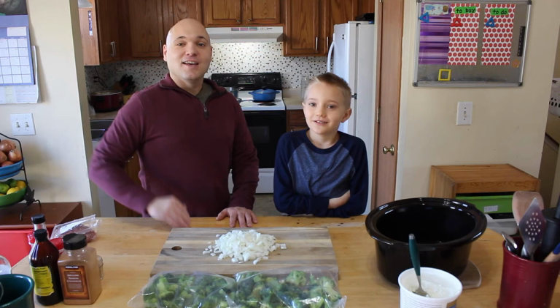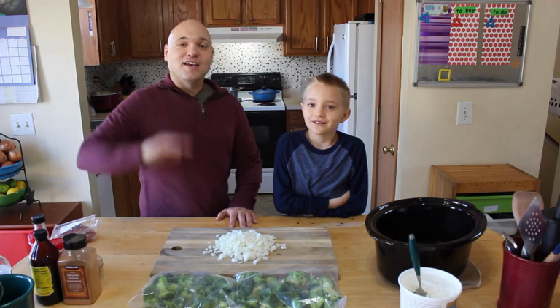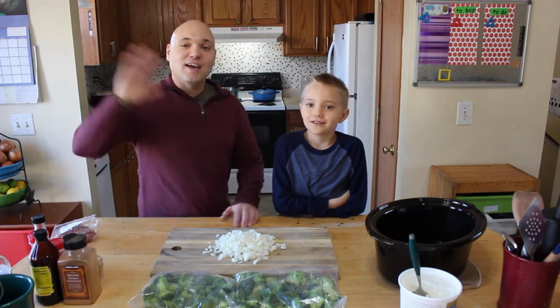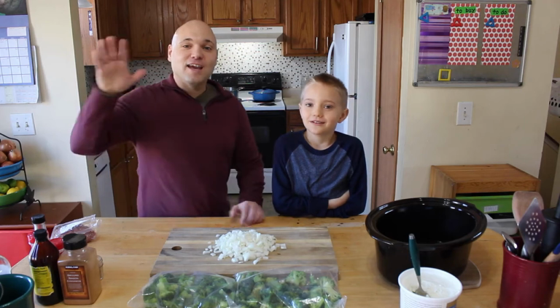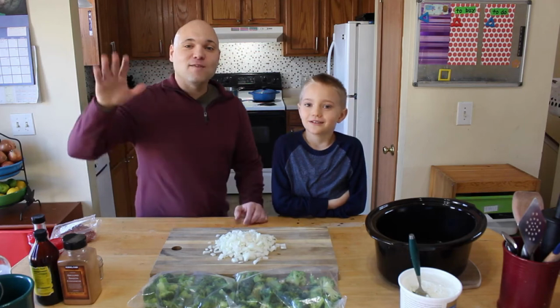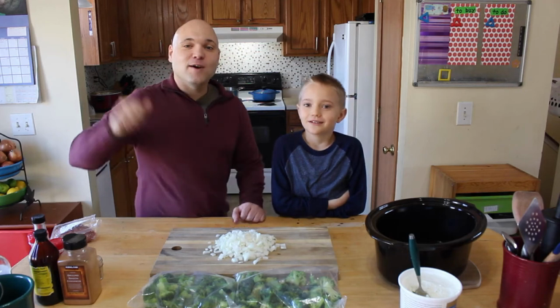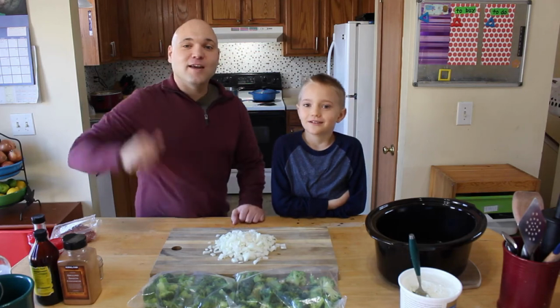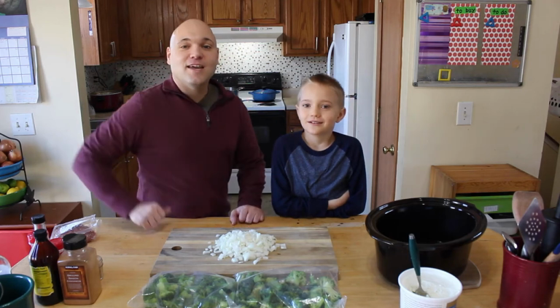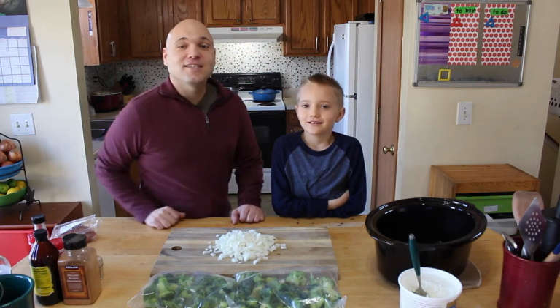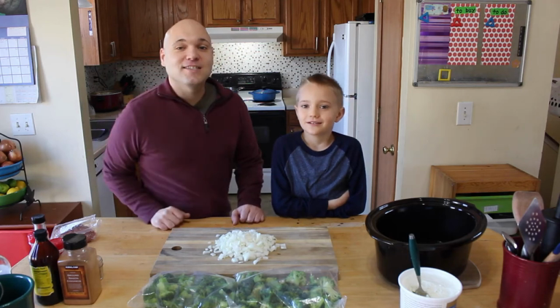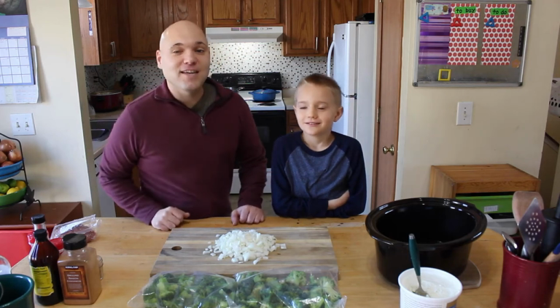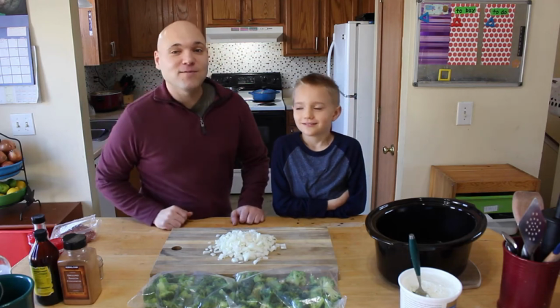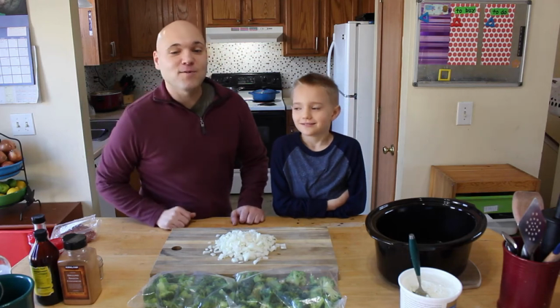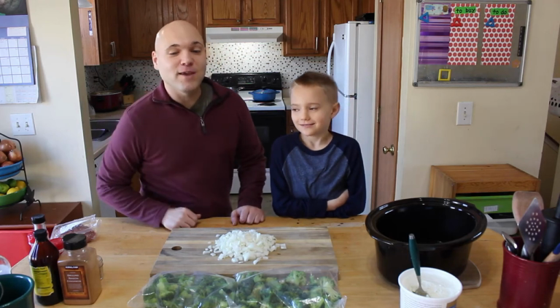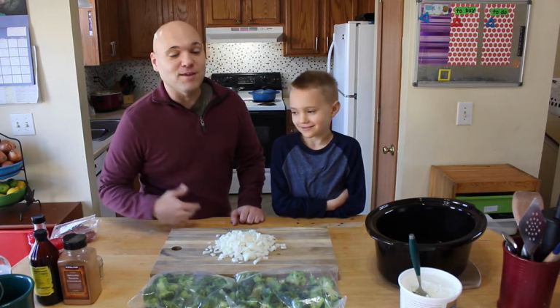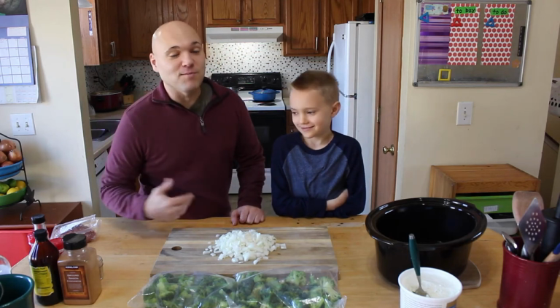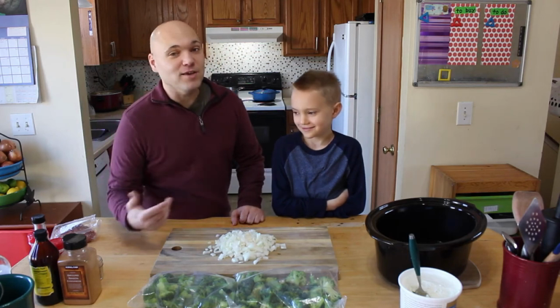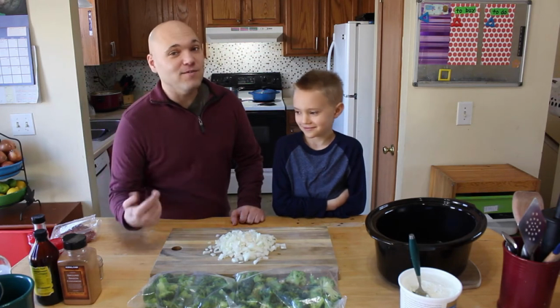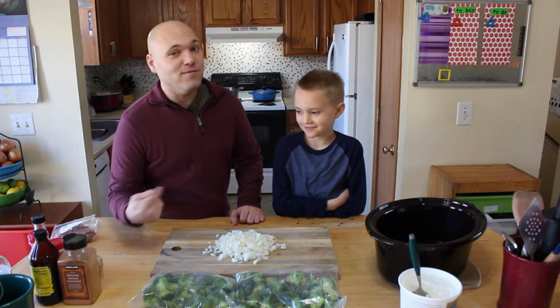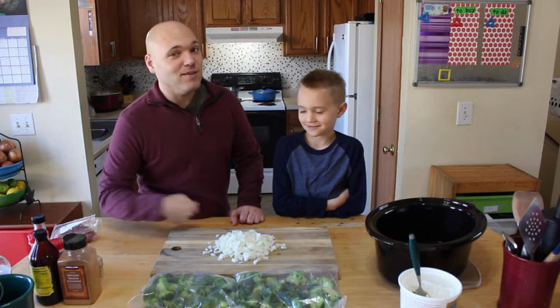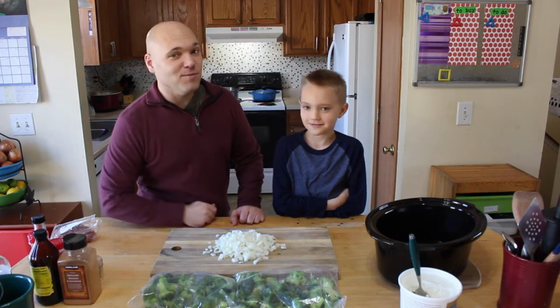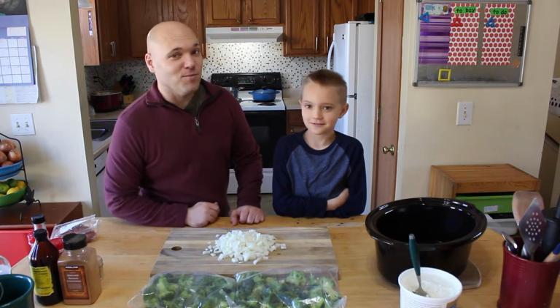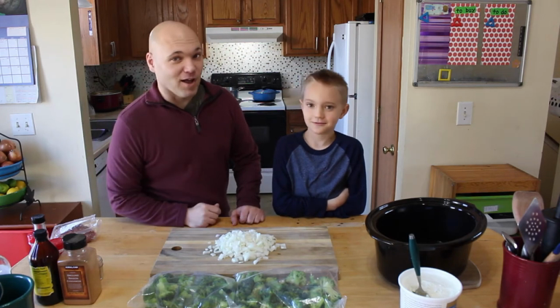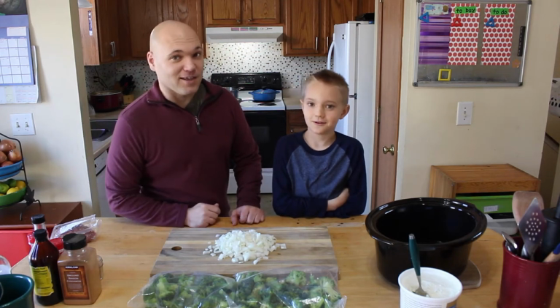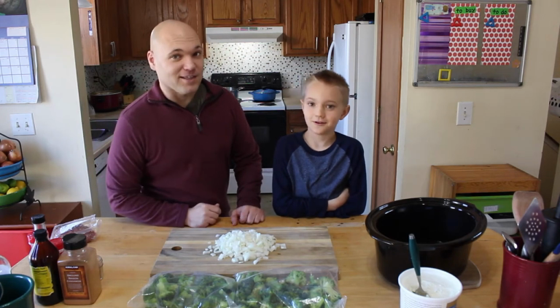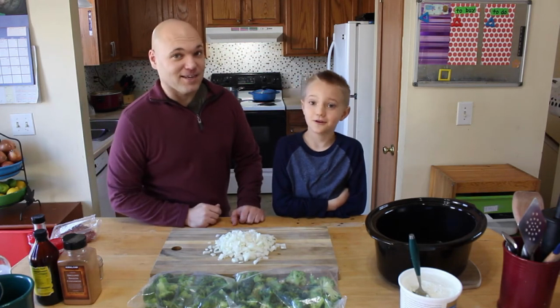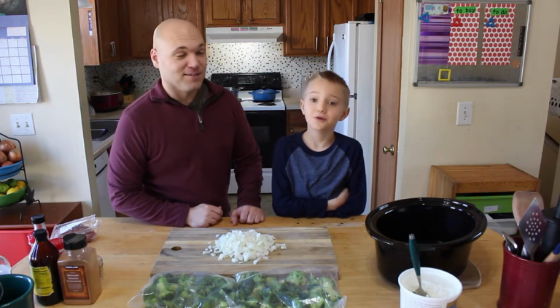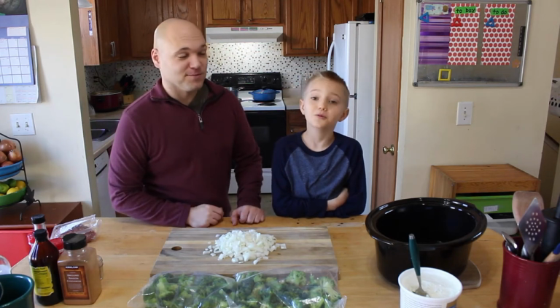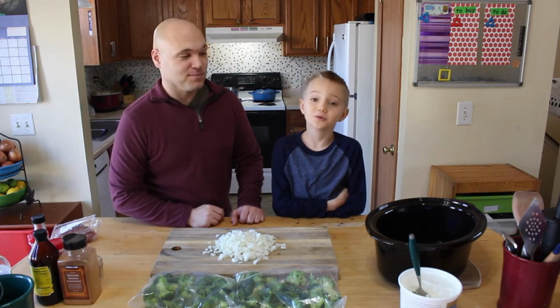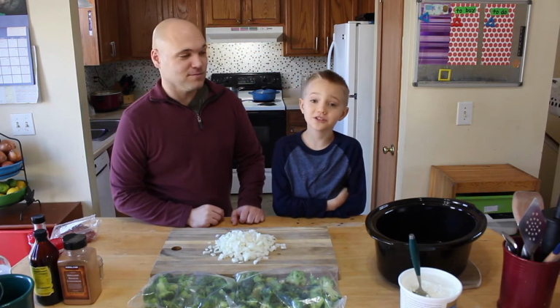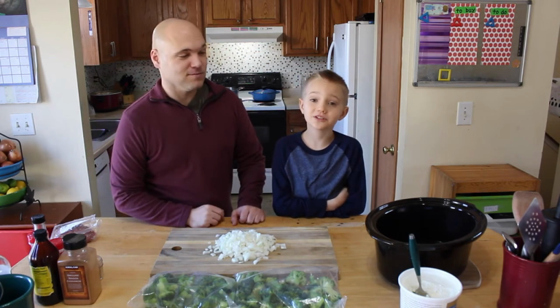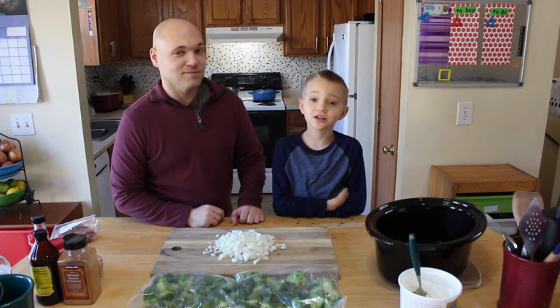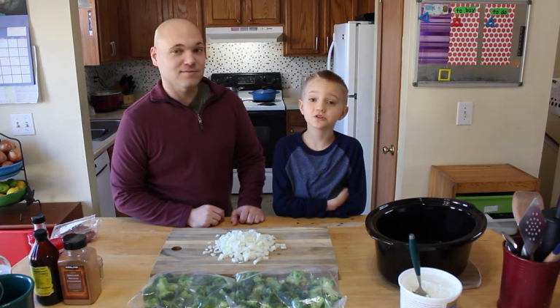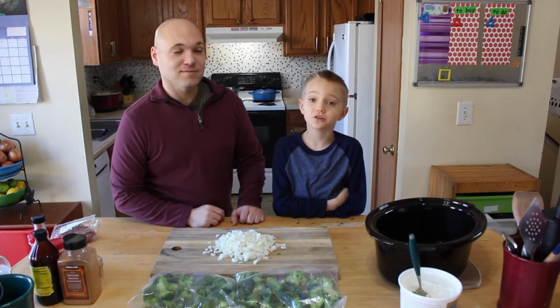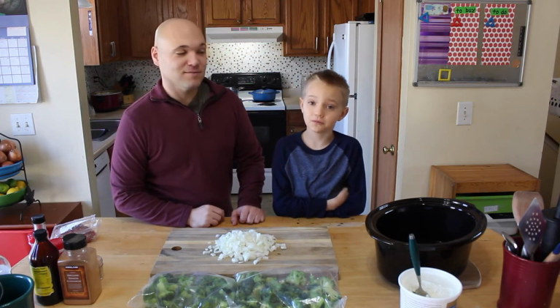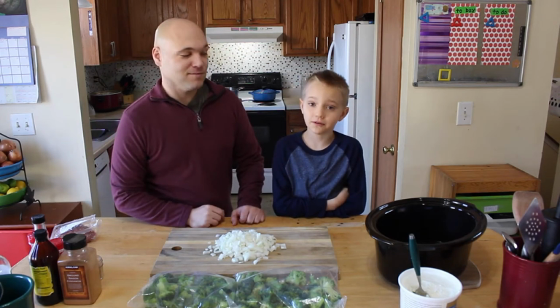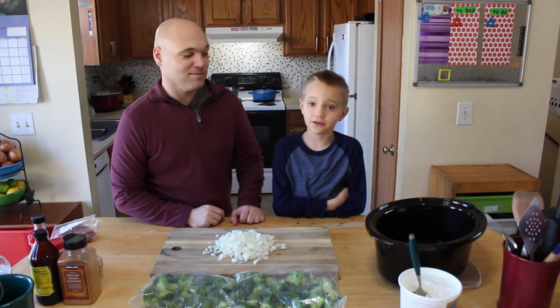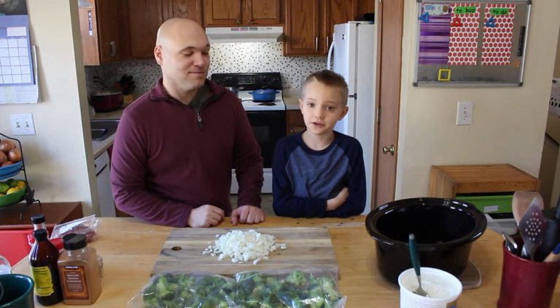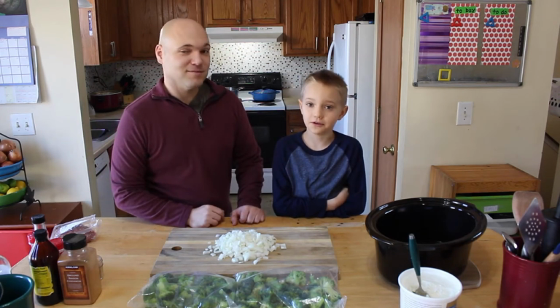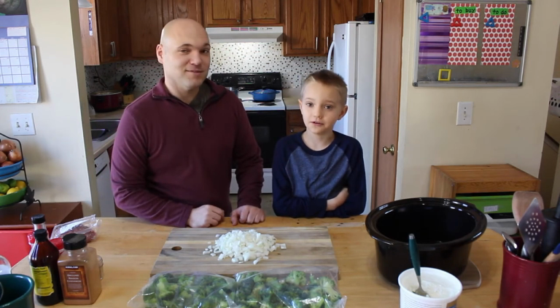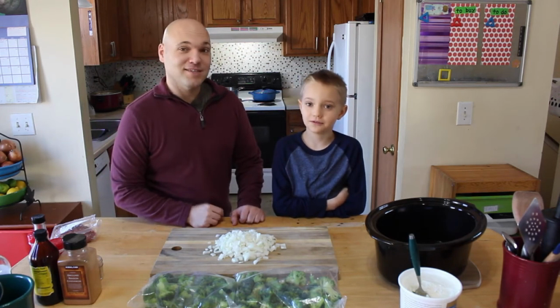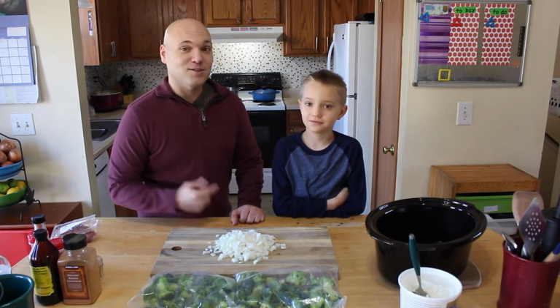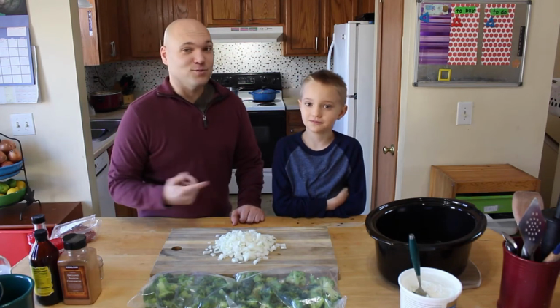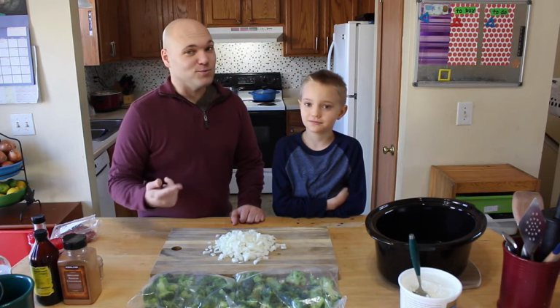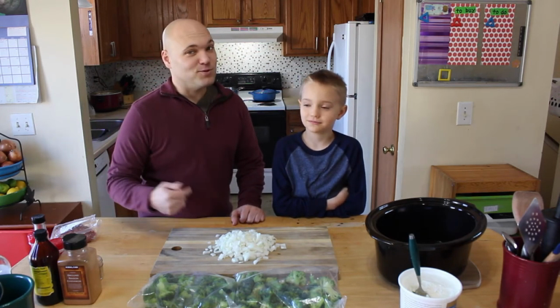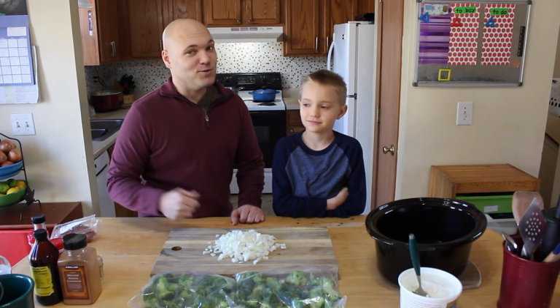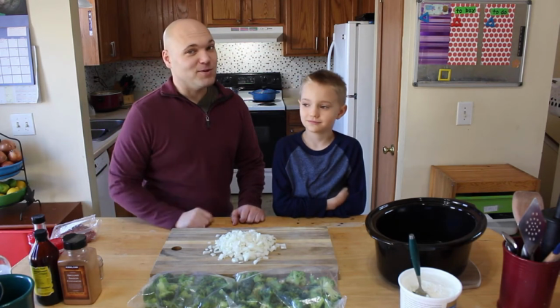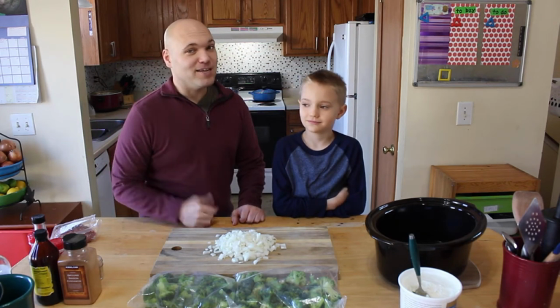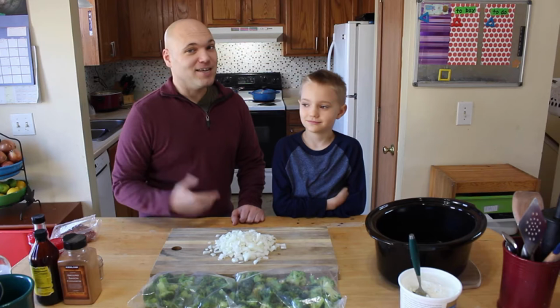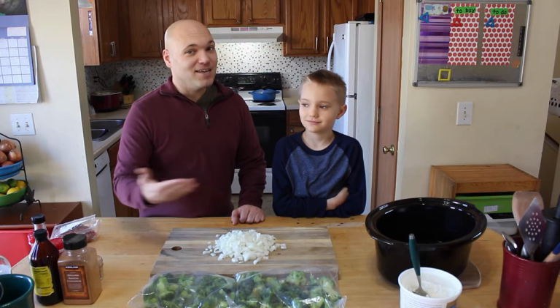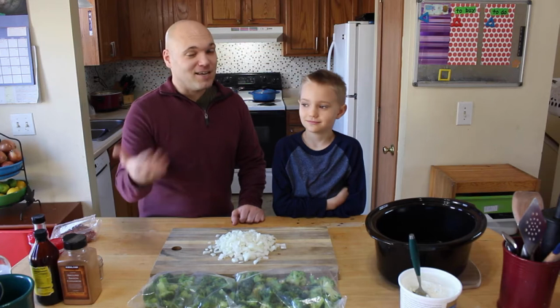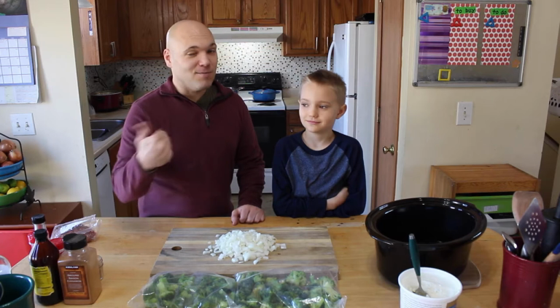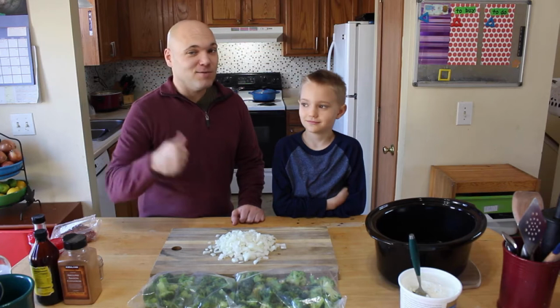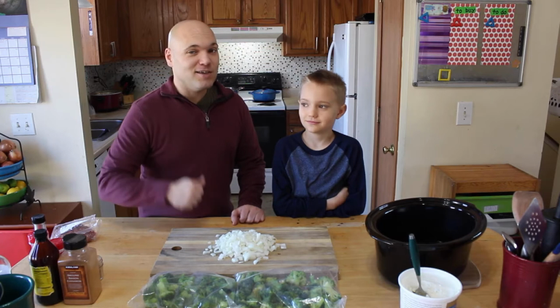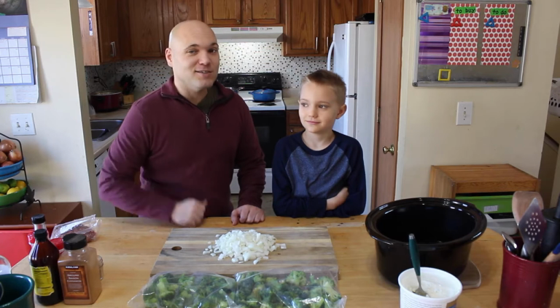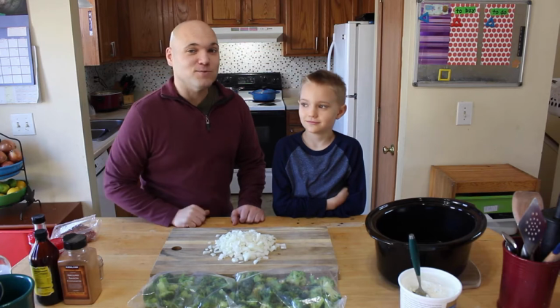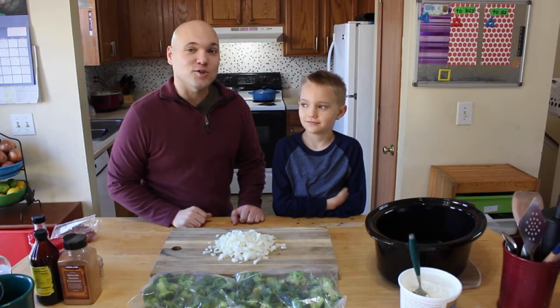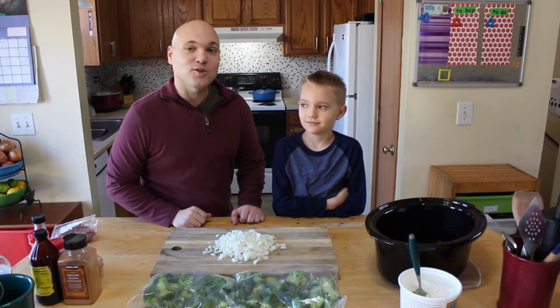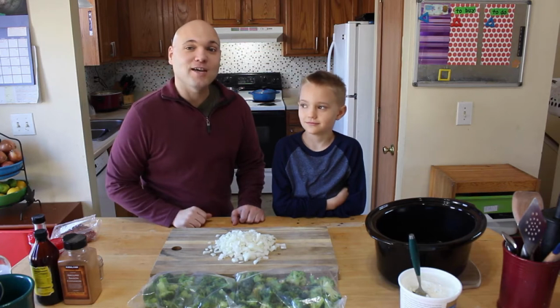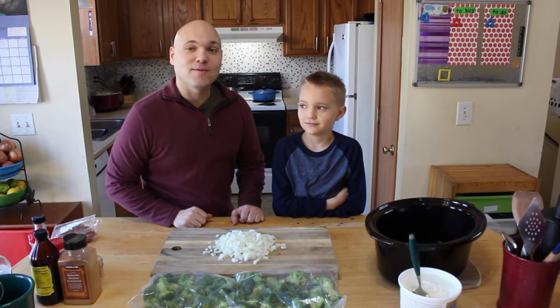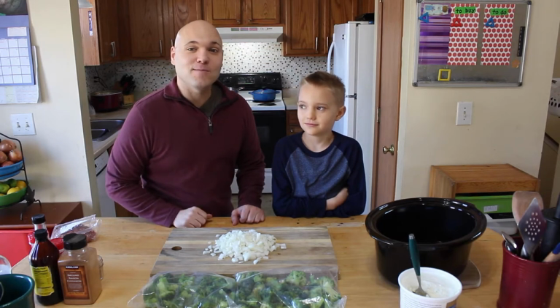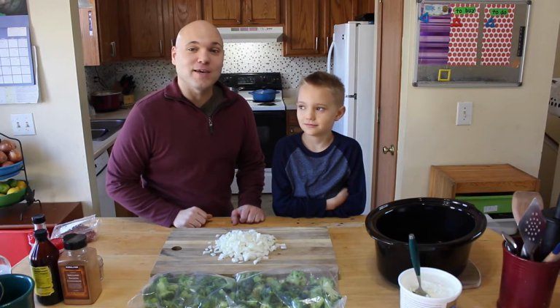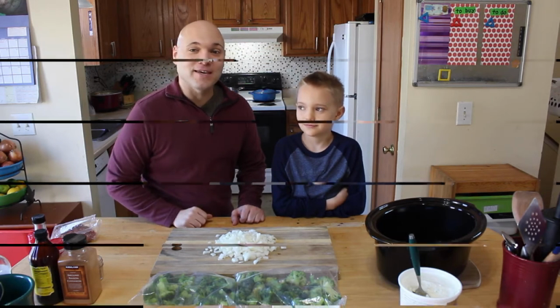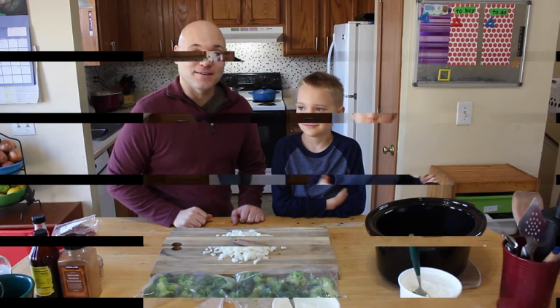Hey everybody! Today we're making beef and broccoli, which is actually really good. True story. Come with us and we'll show you how we make it.